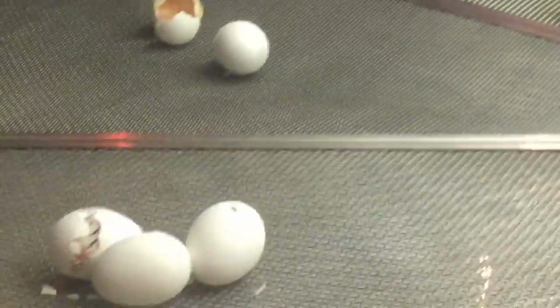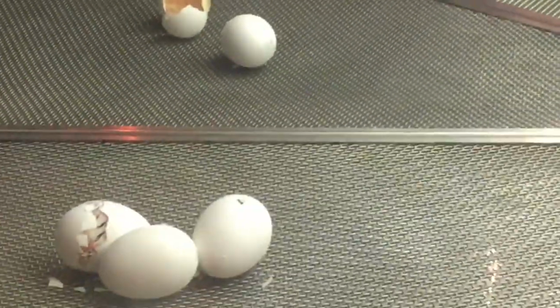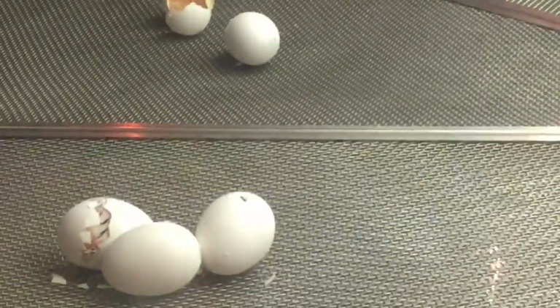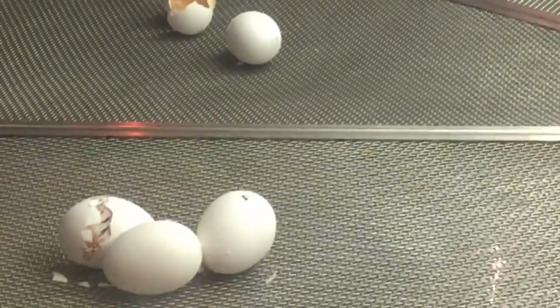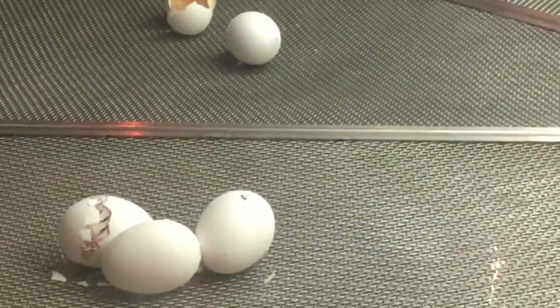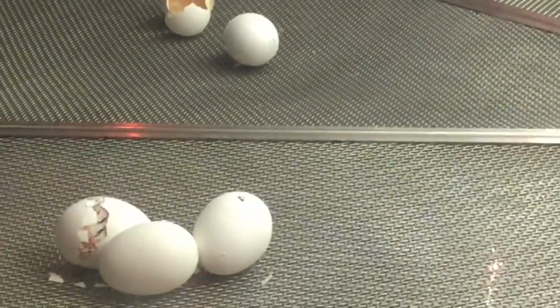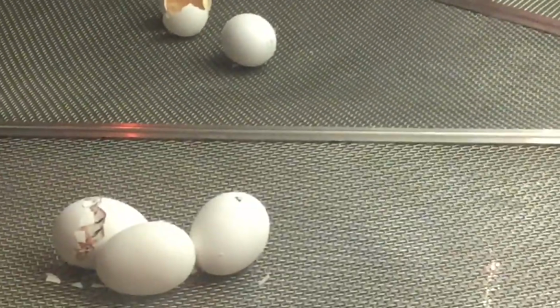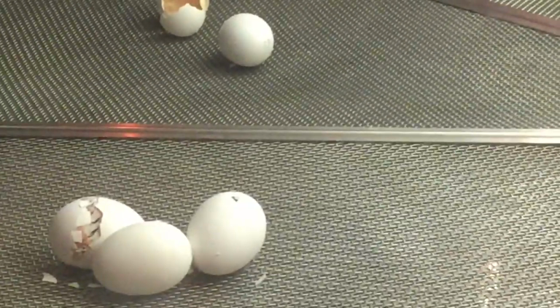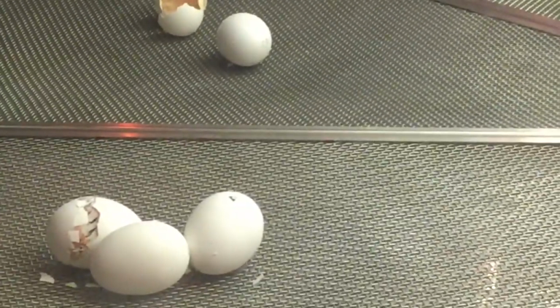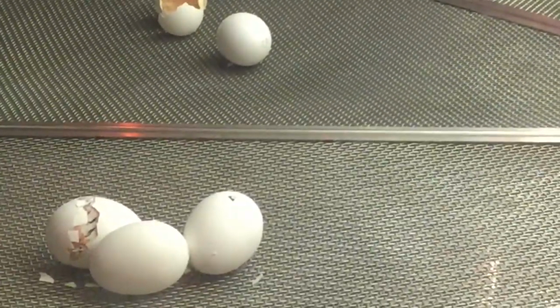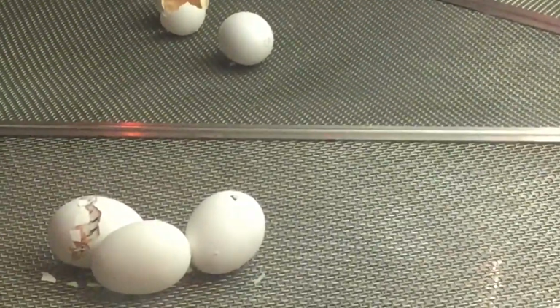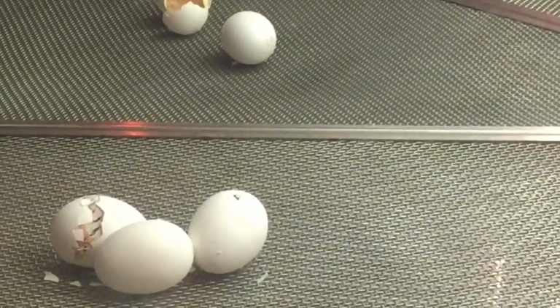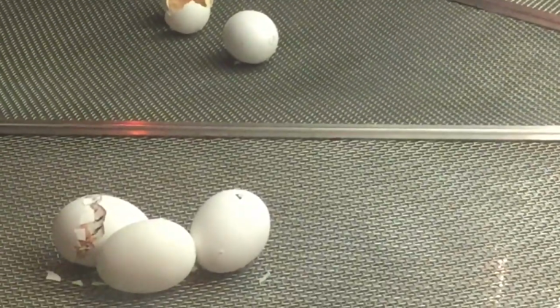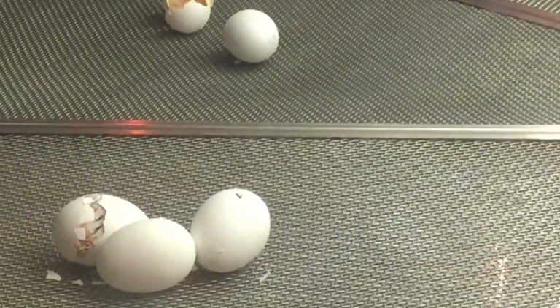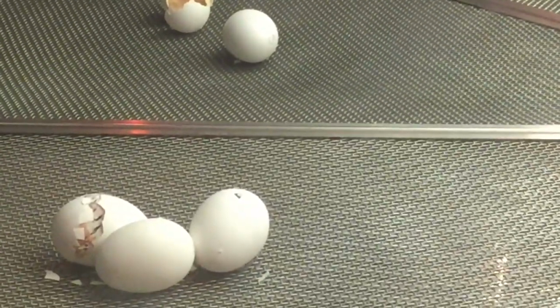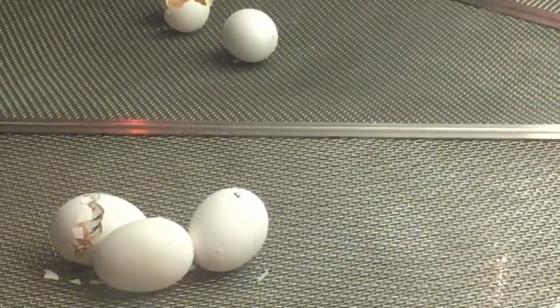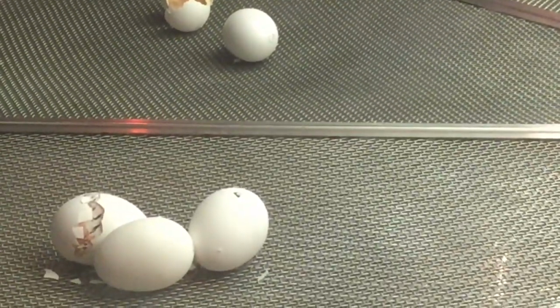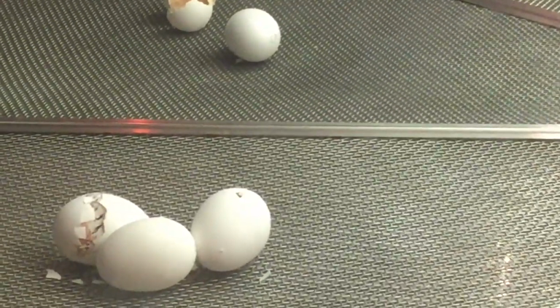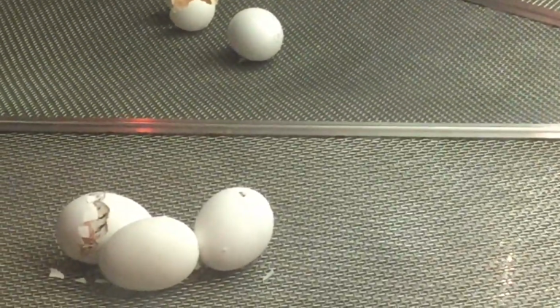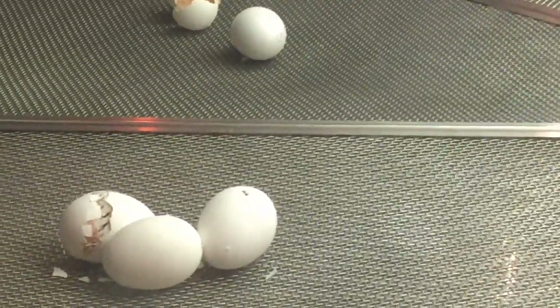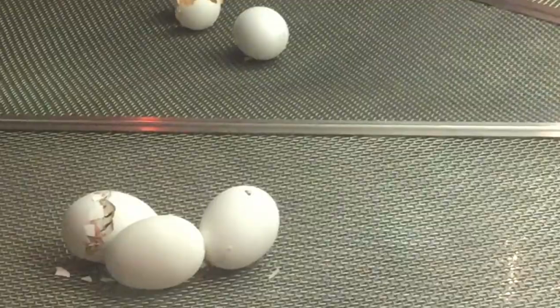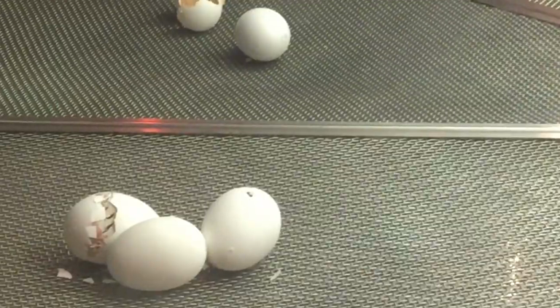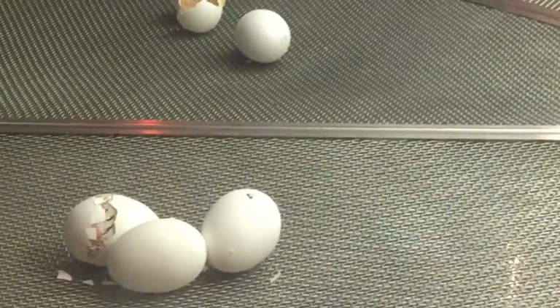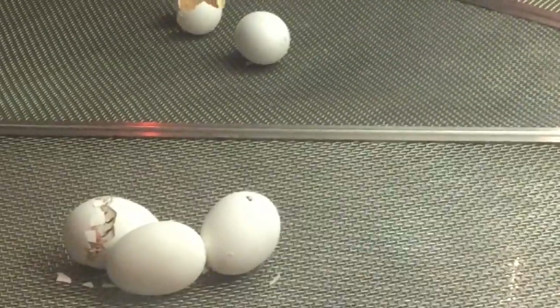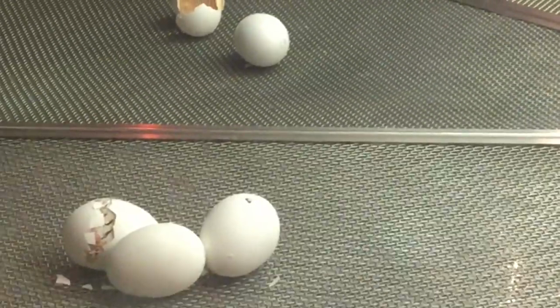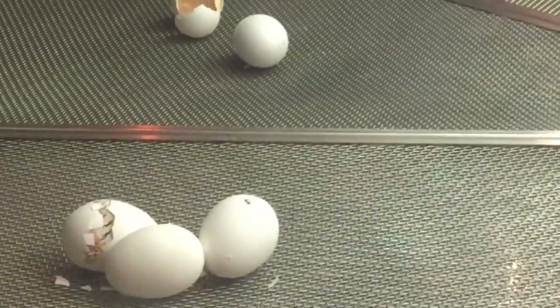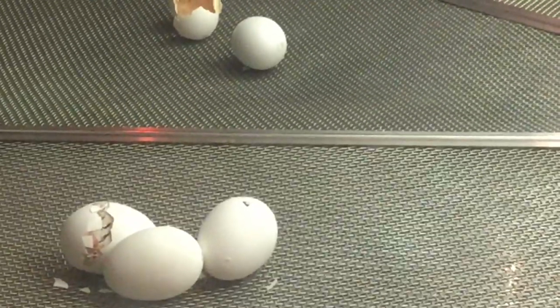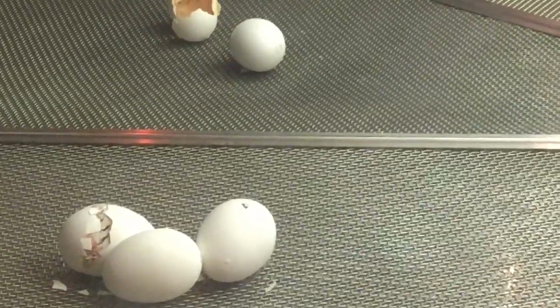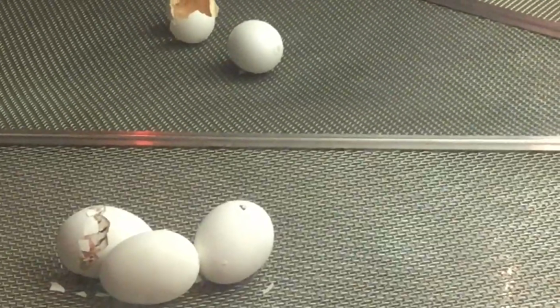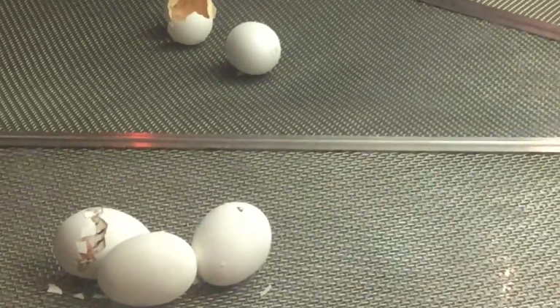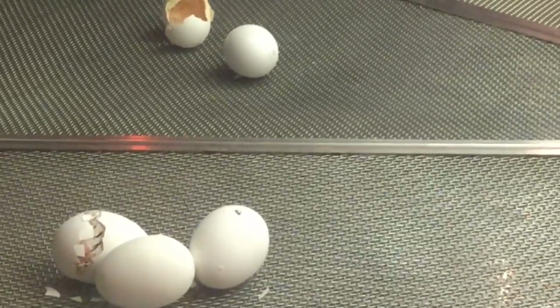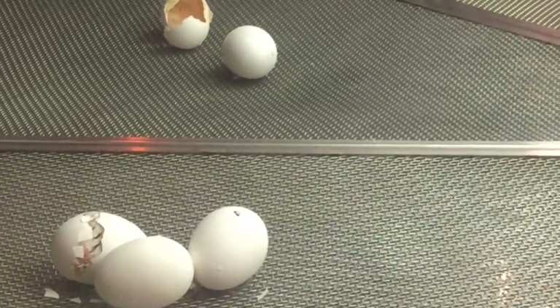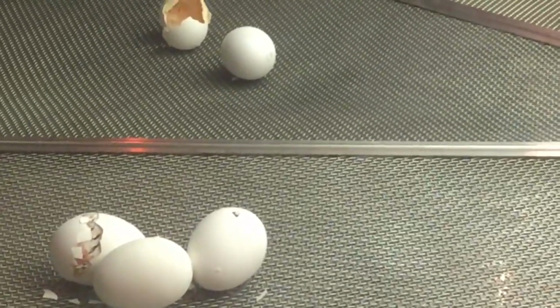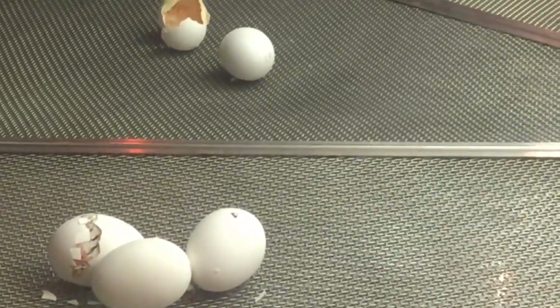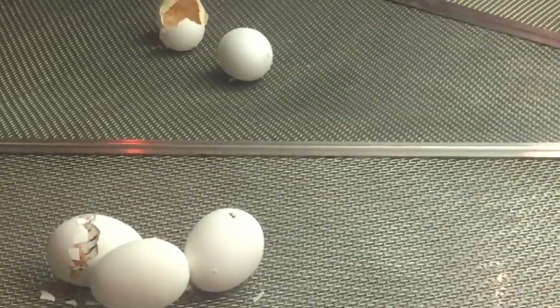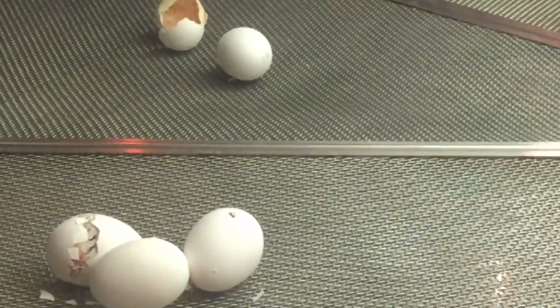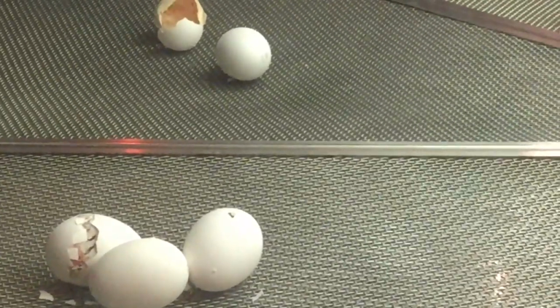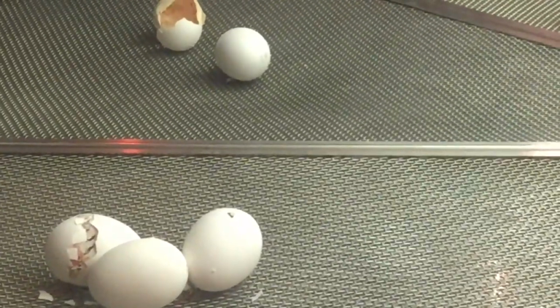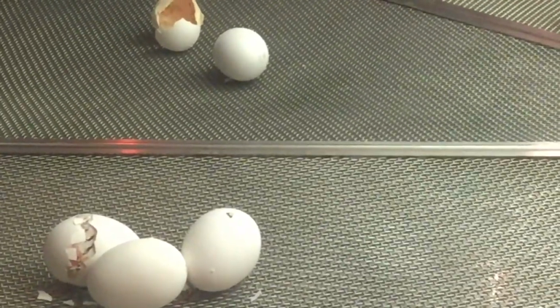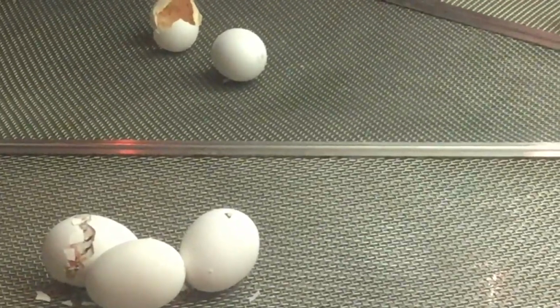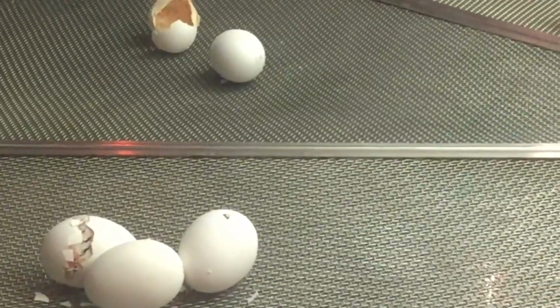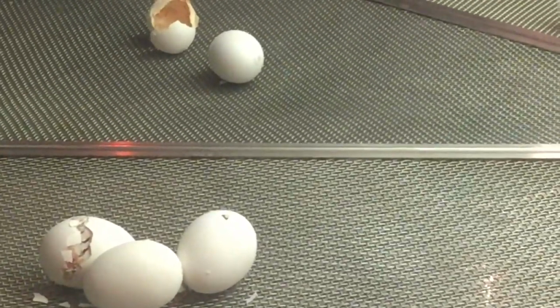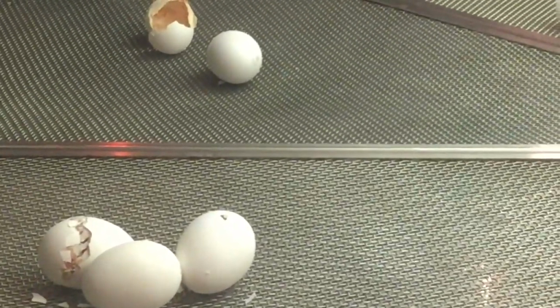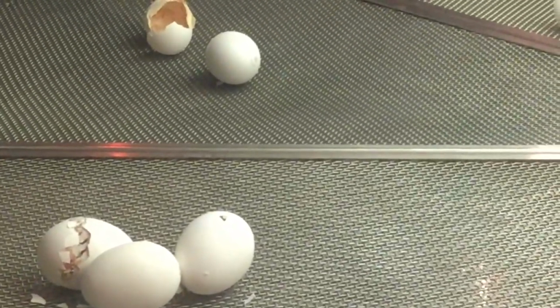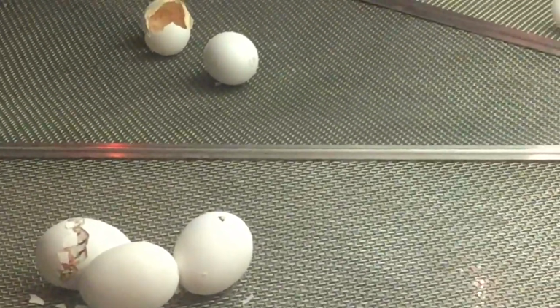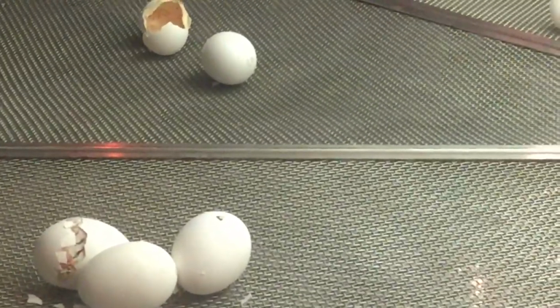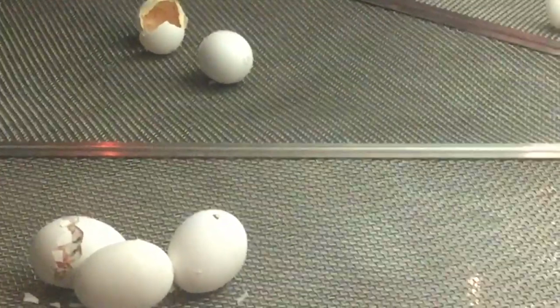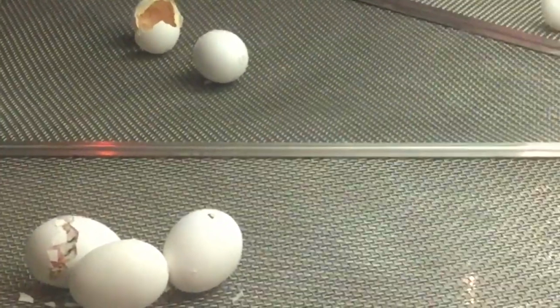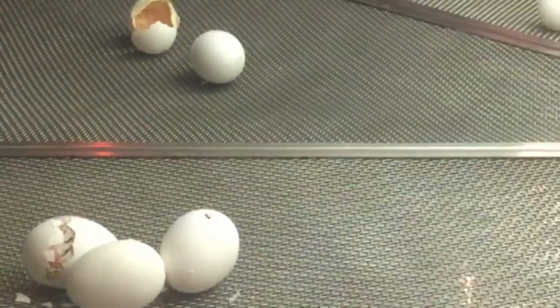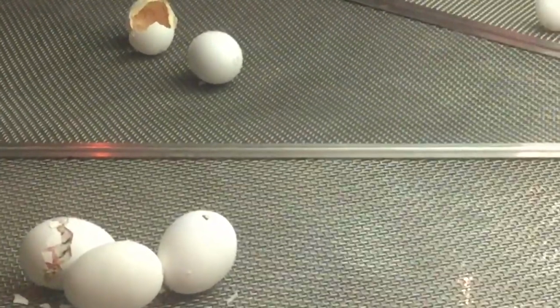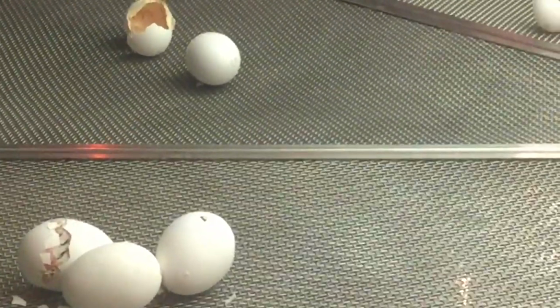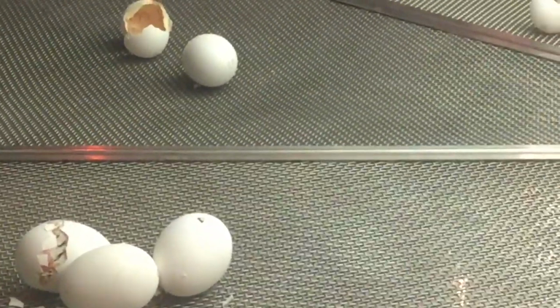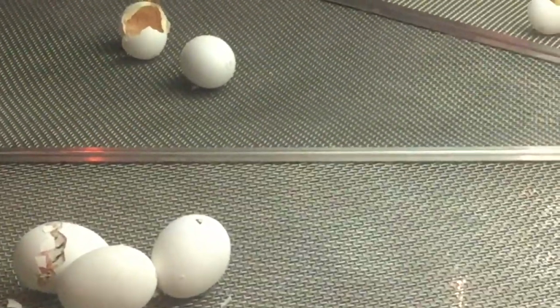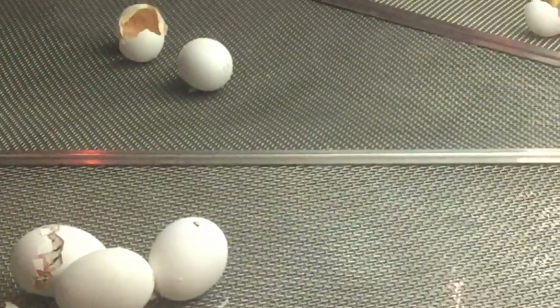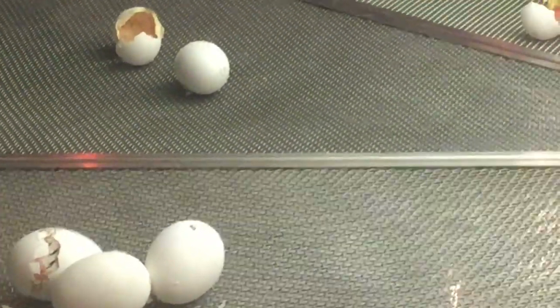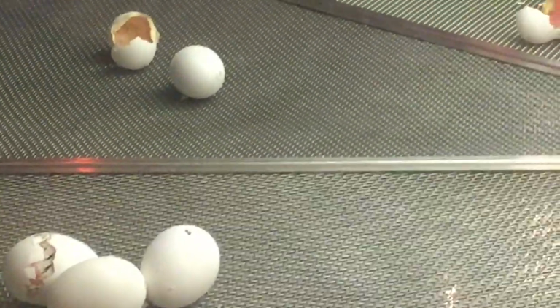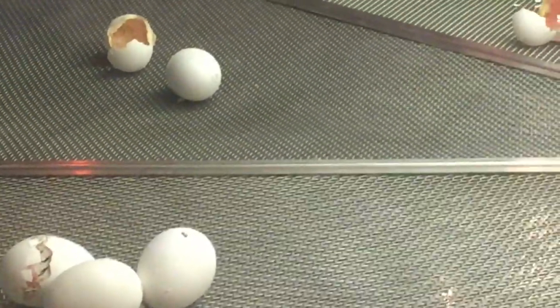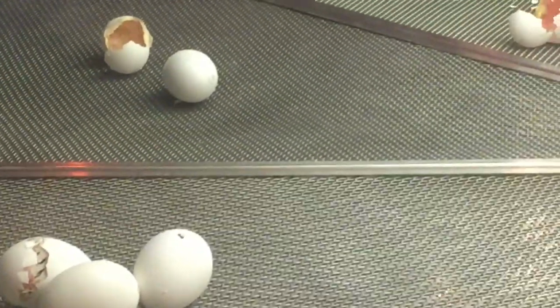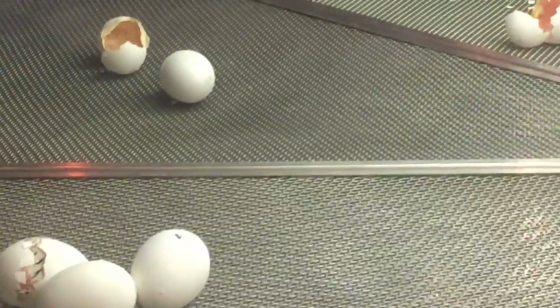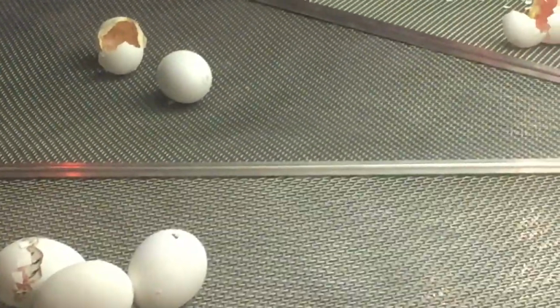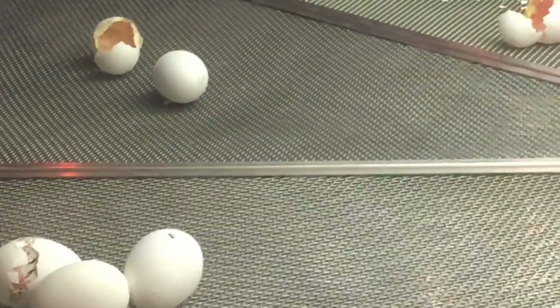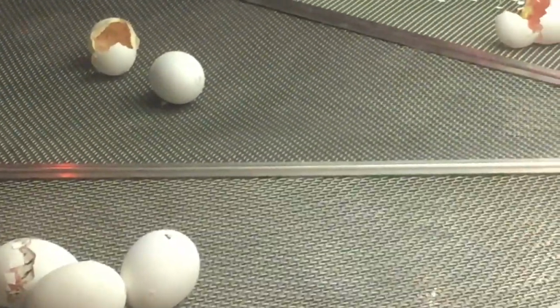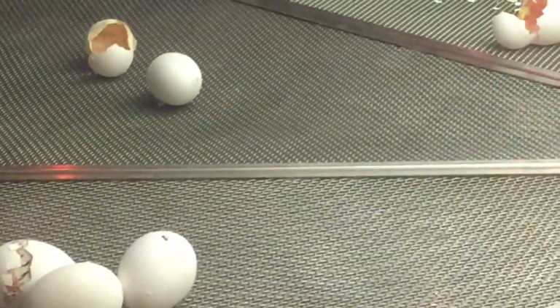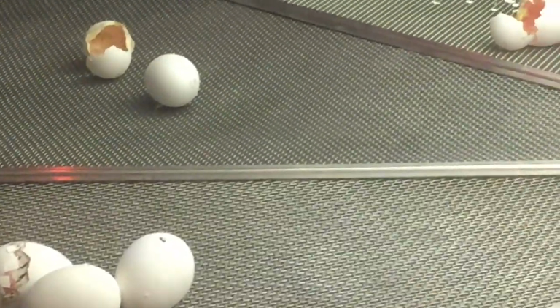An egg can only become fertile with the help of a rooster. Otherwise, the egg will not turn into a chick.